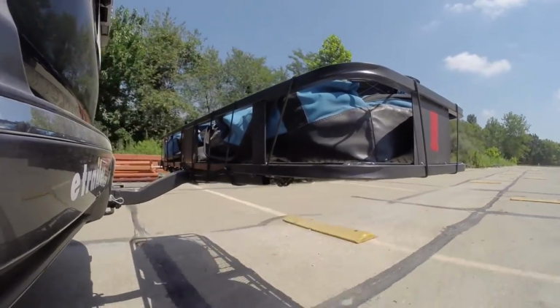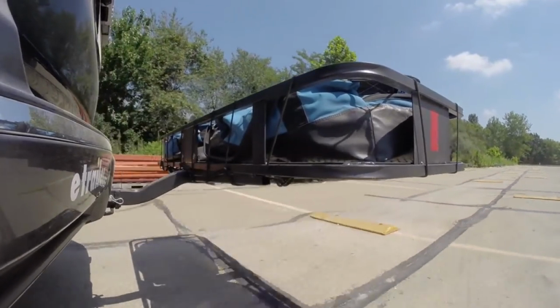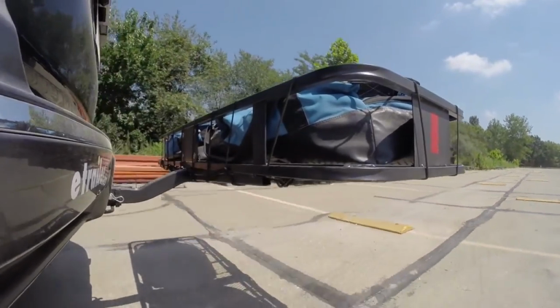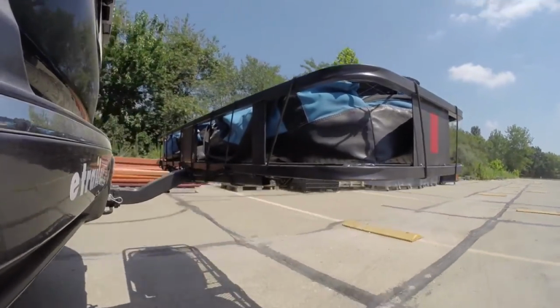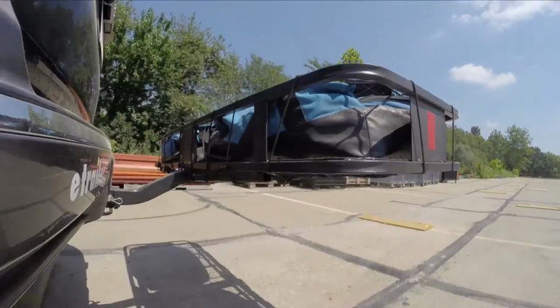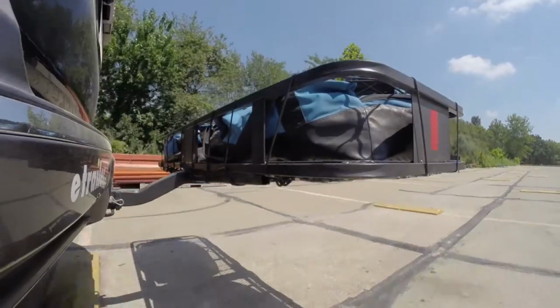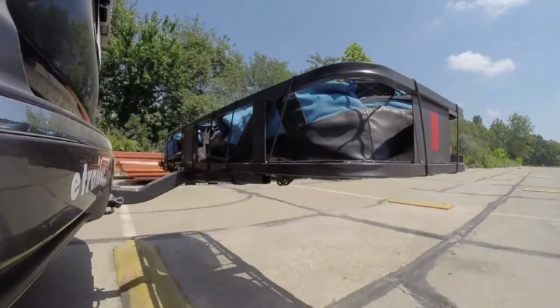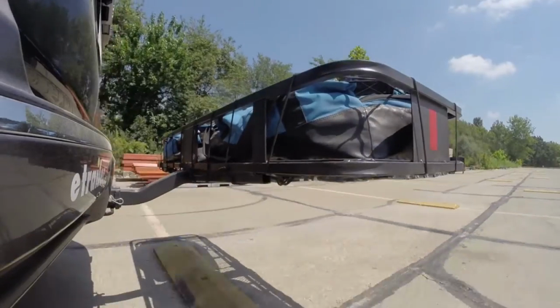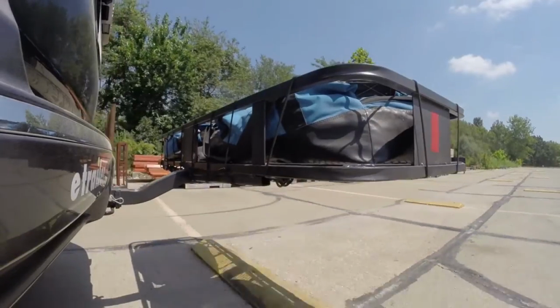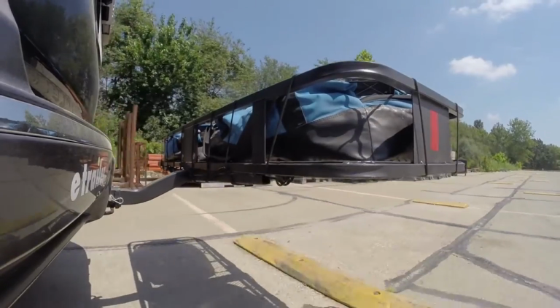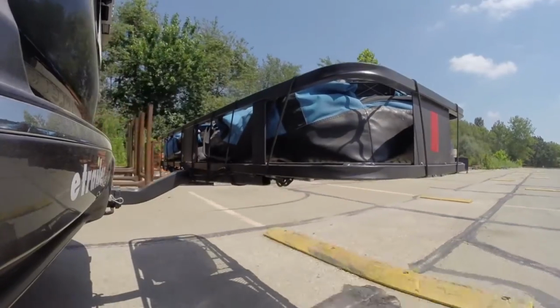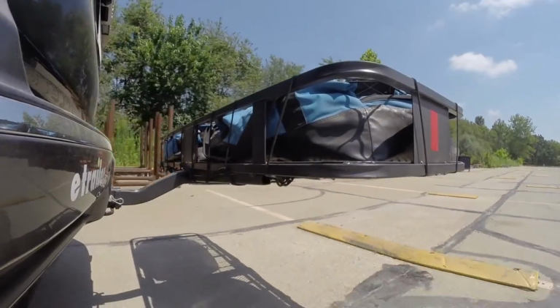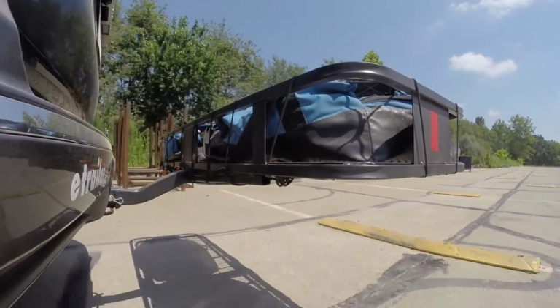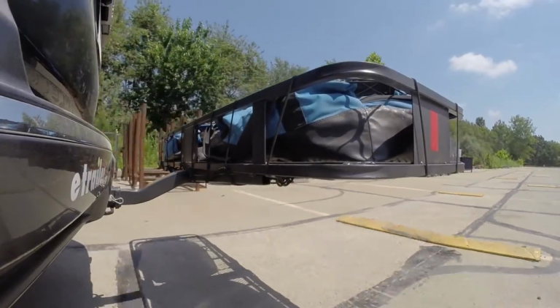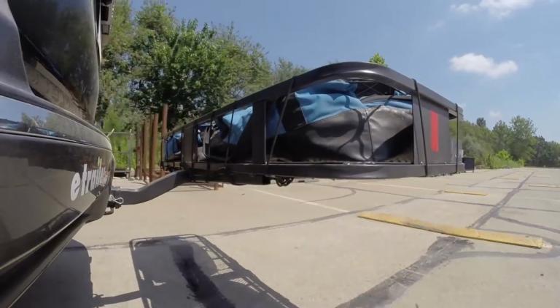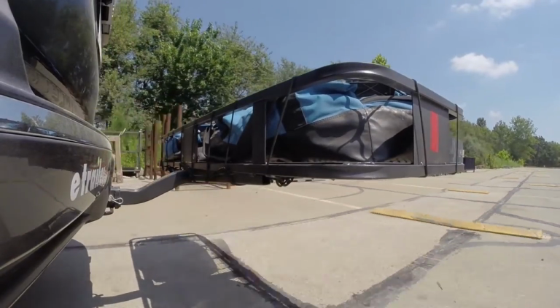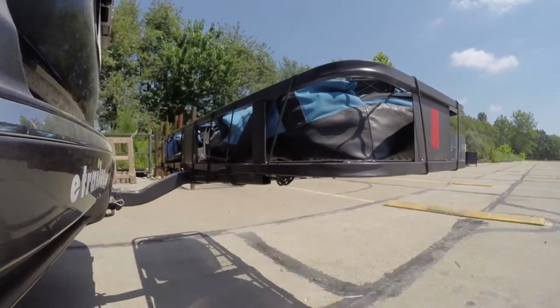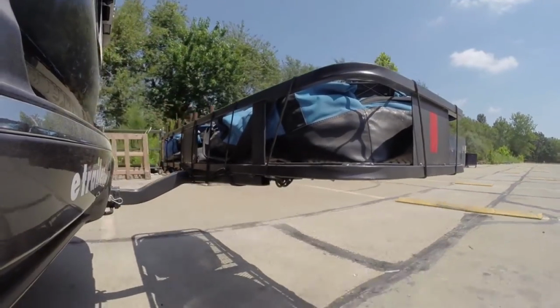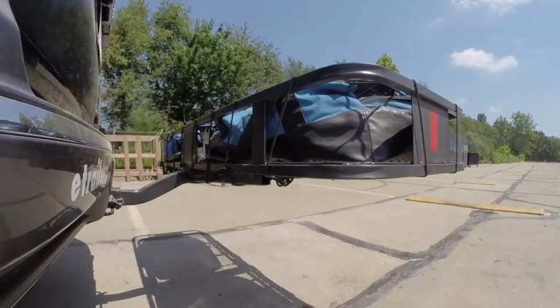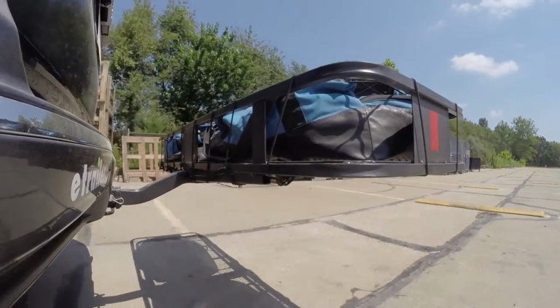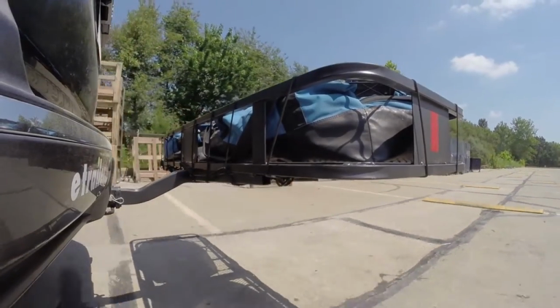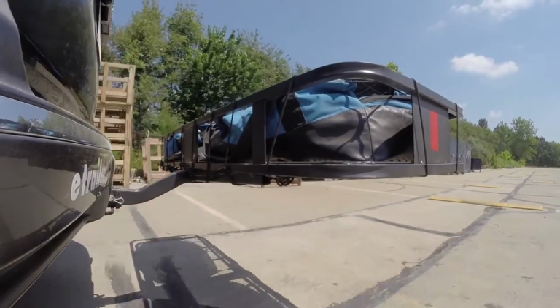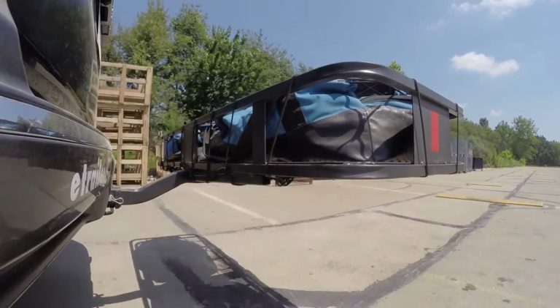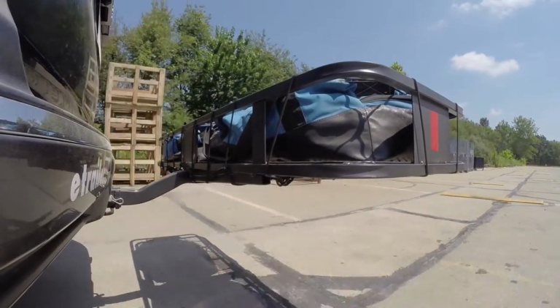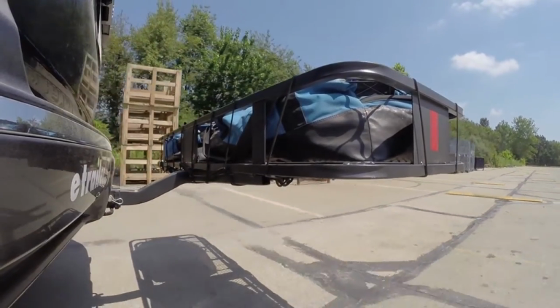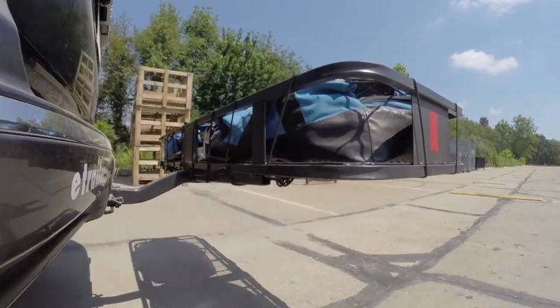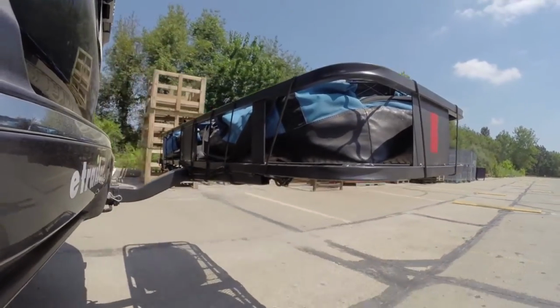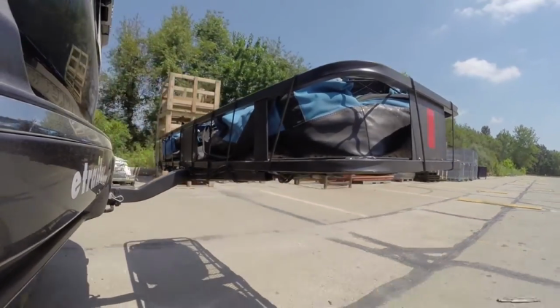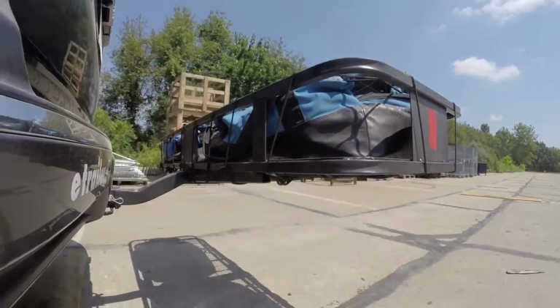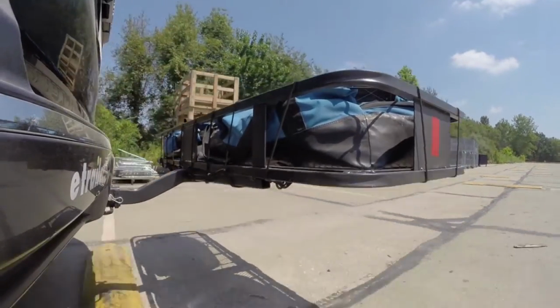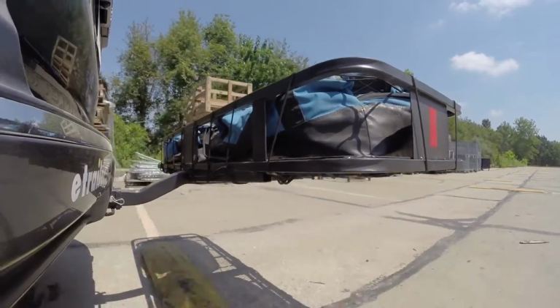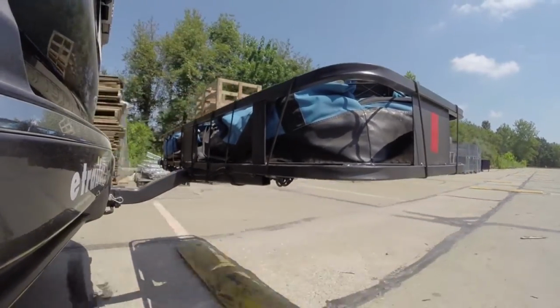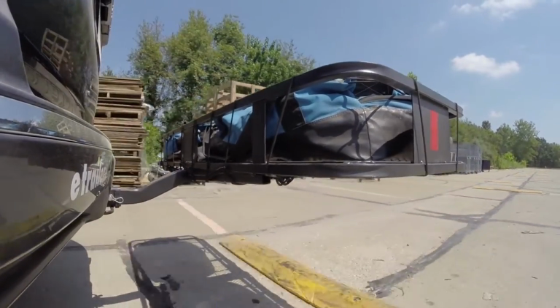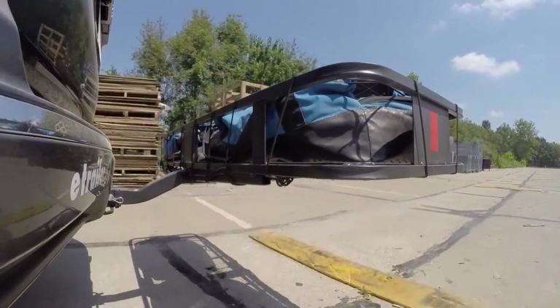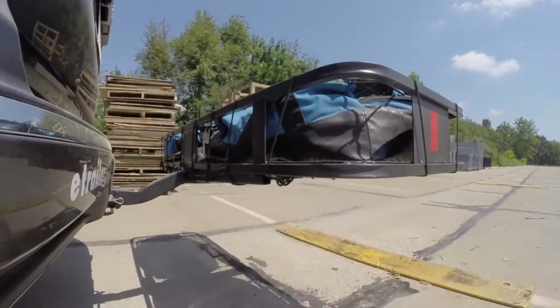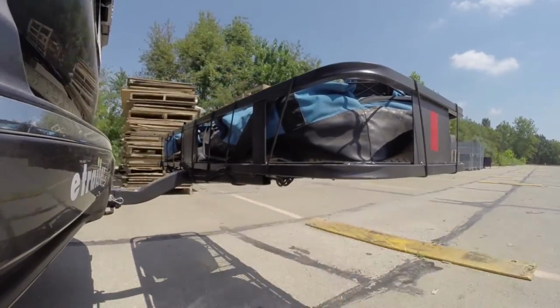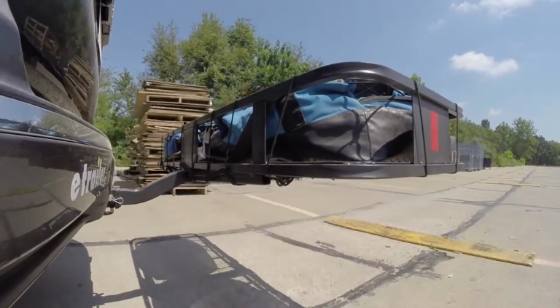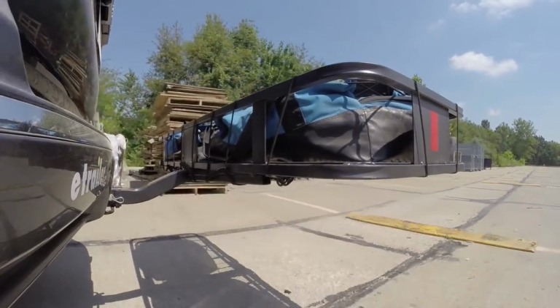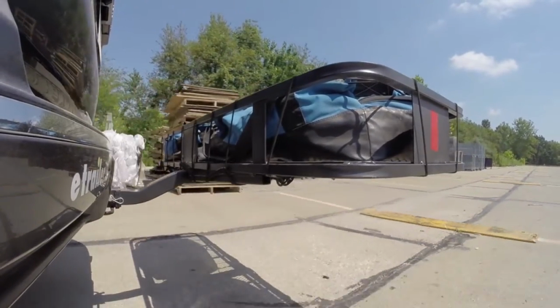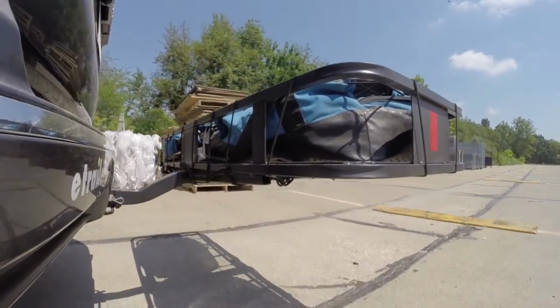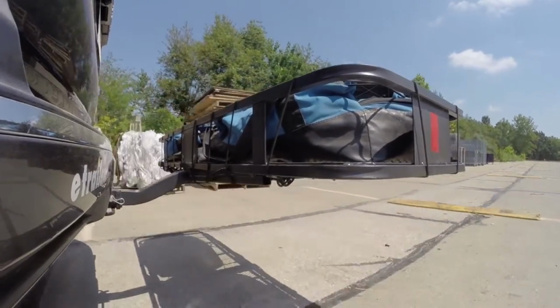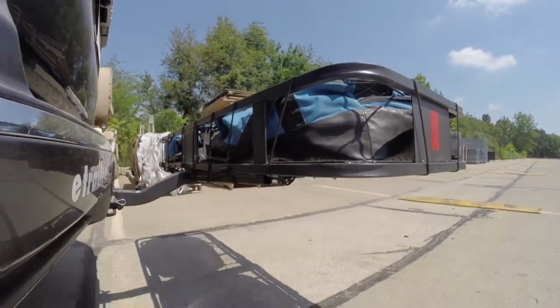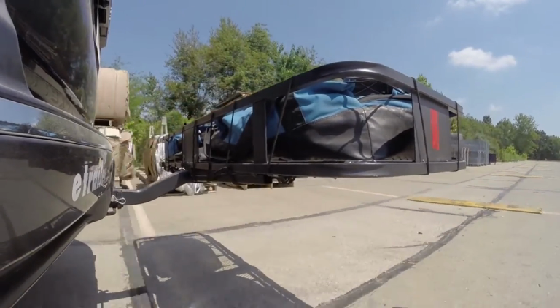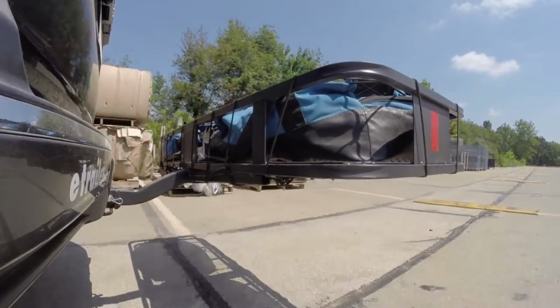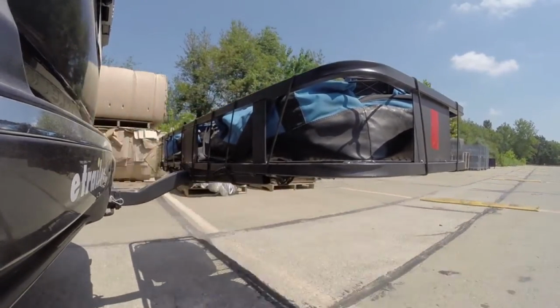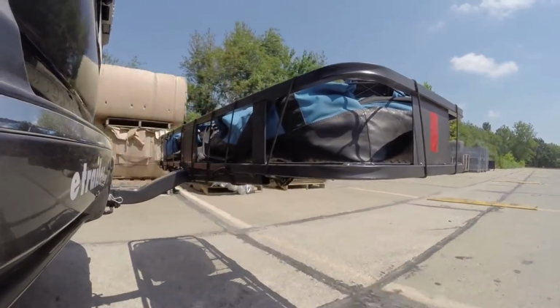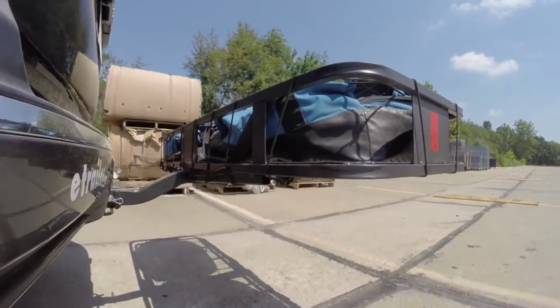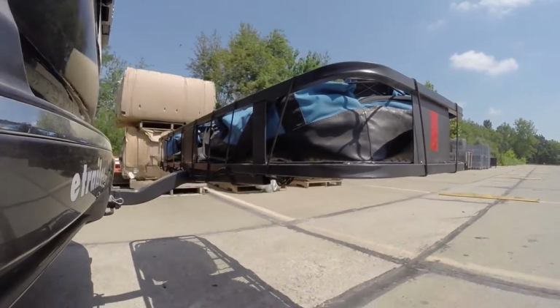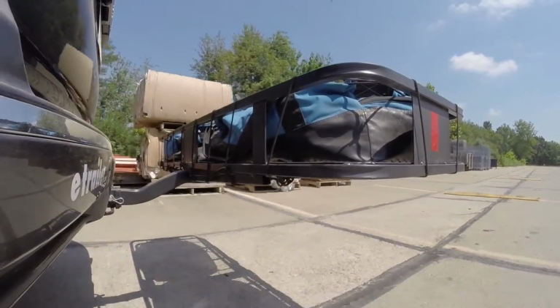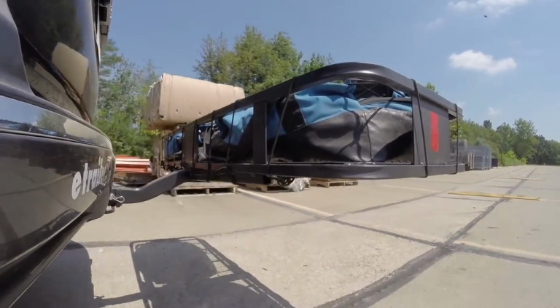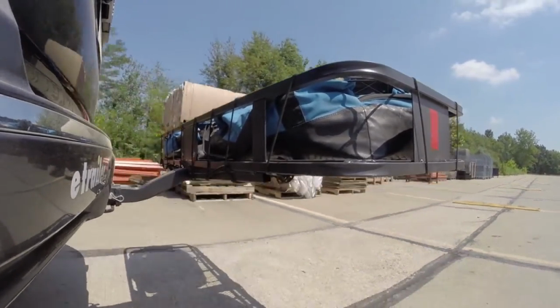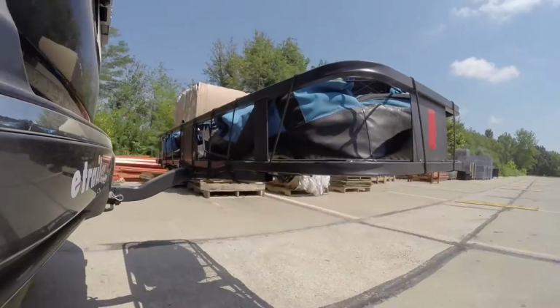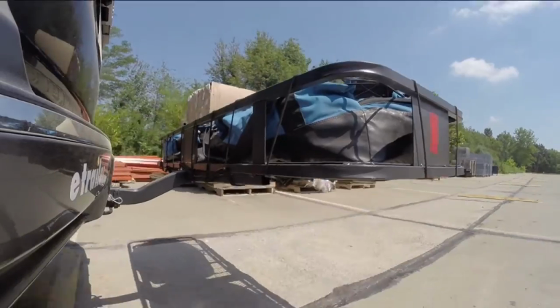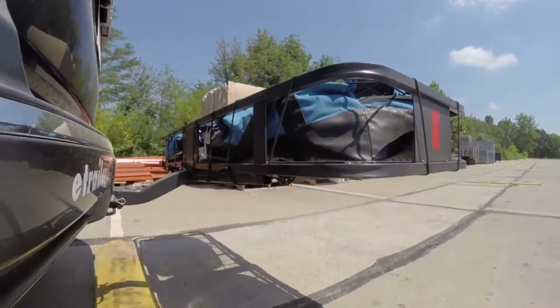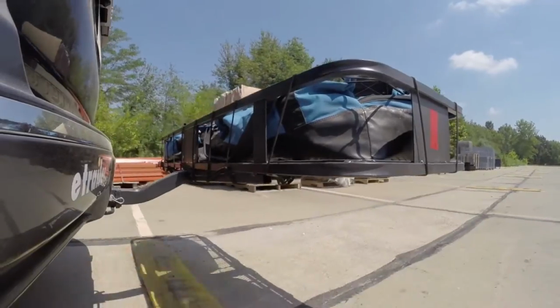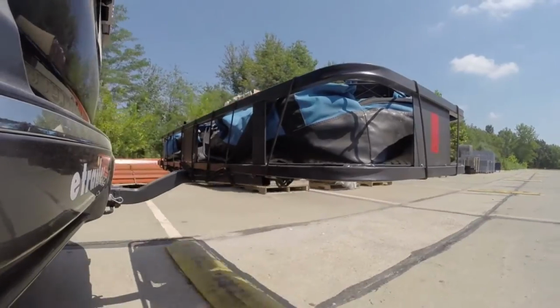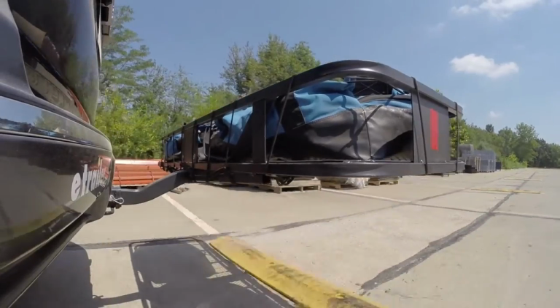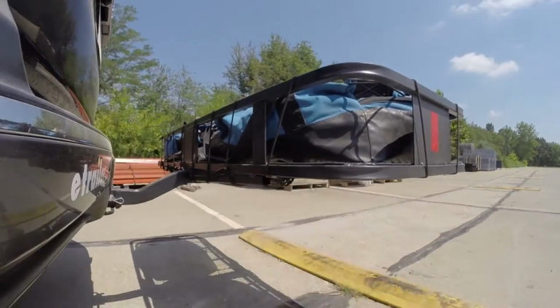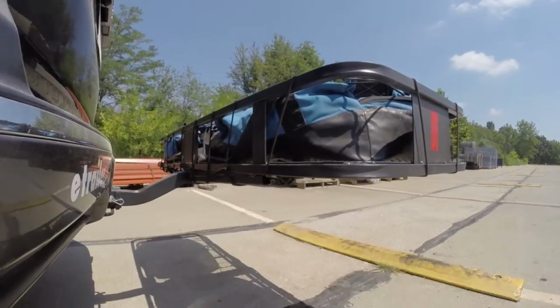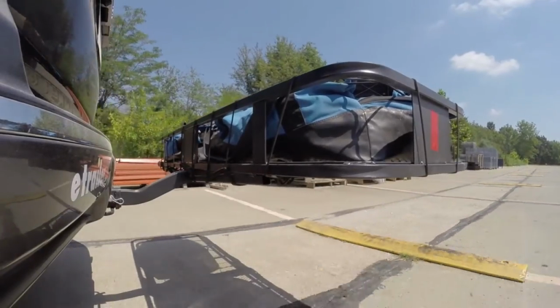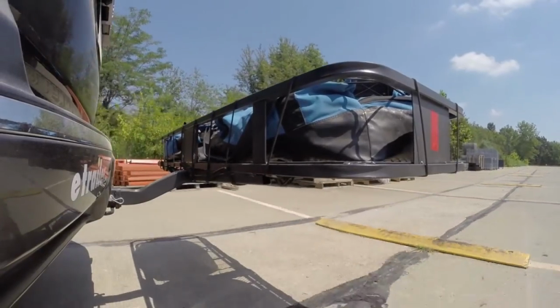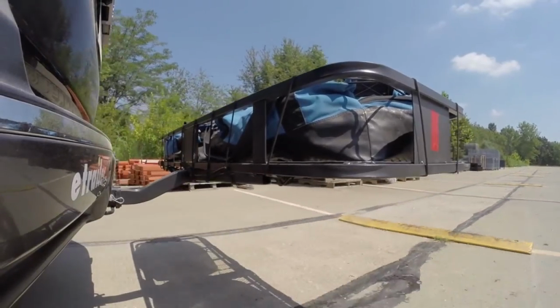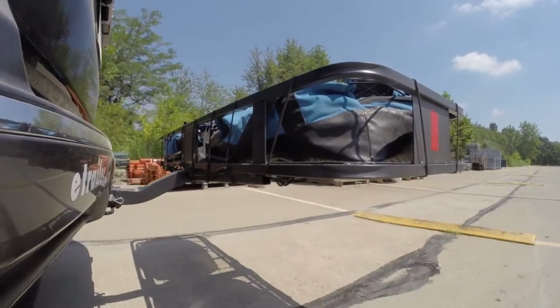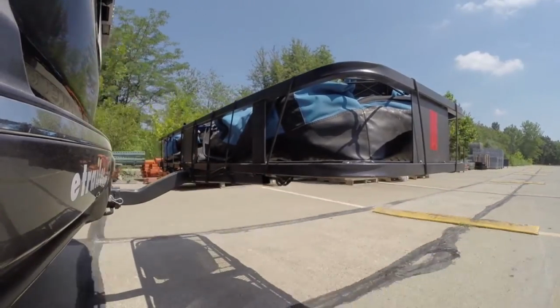Once we get to the full speed bumps we'll see the up and down action. This will be just like driving in and out of a parking lot, parking garage, or driveway.